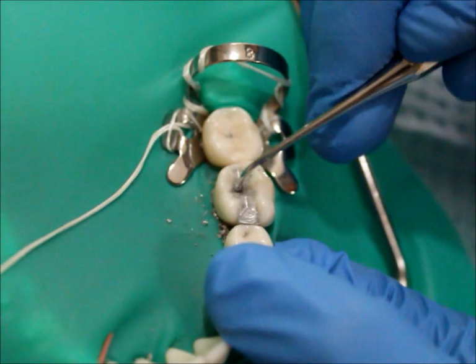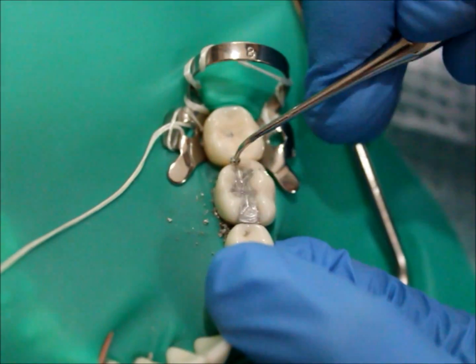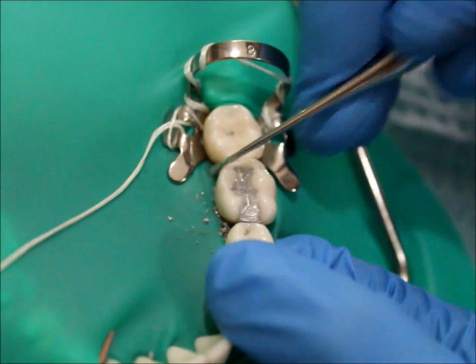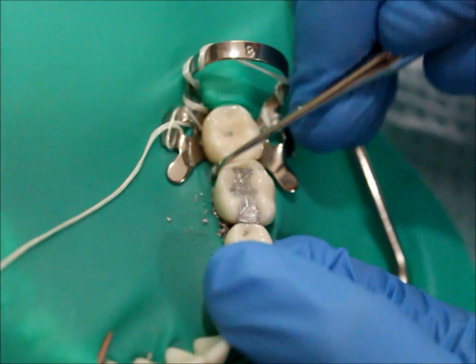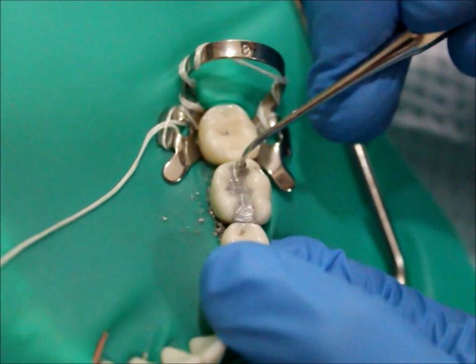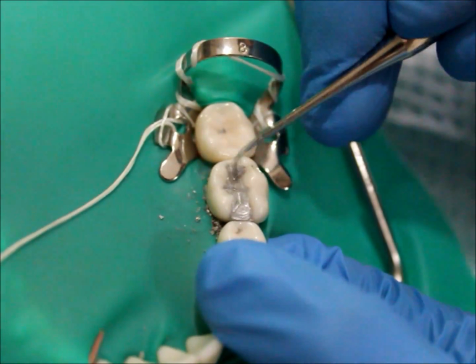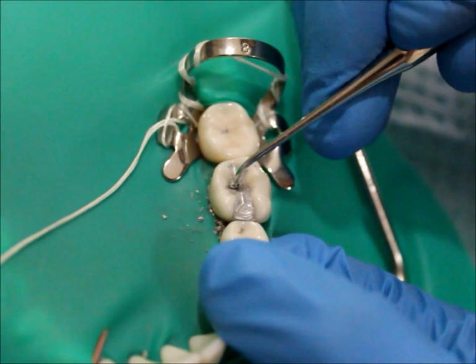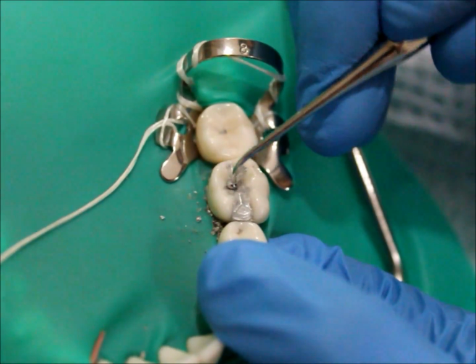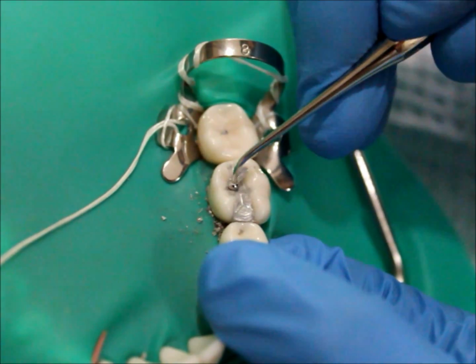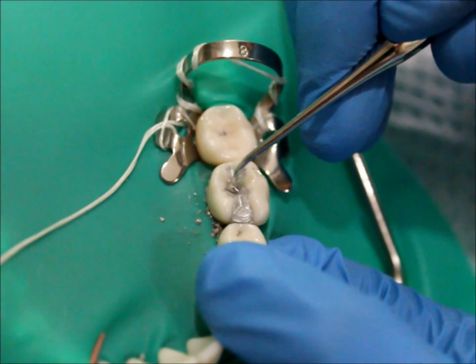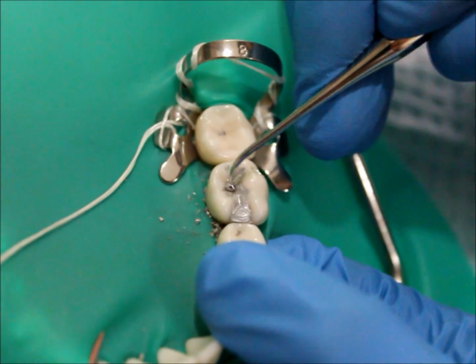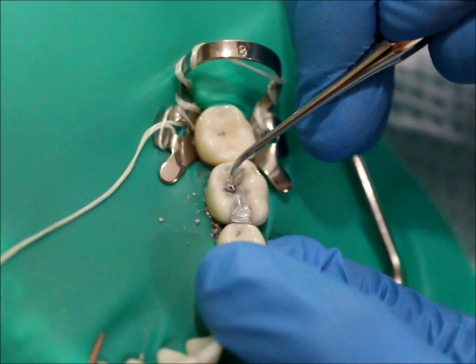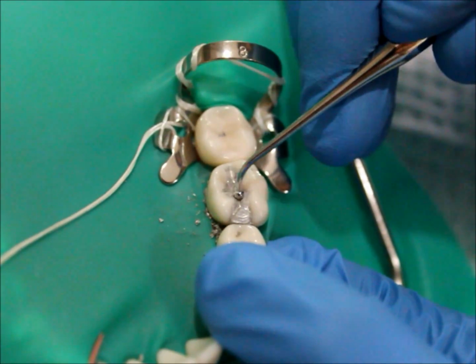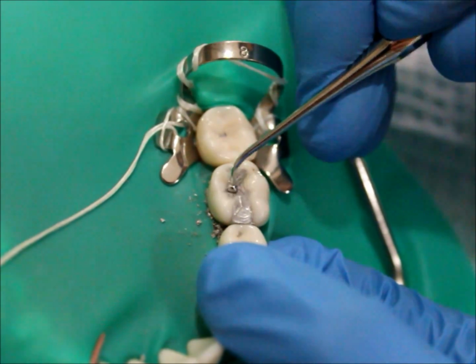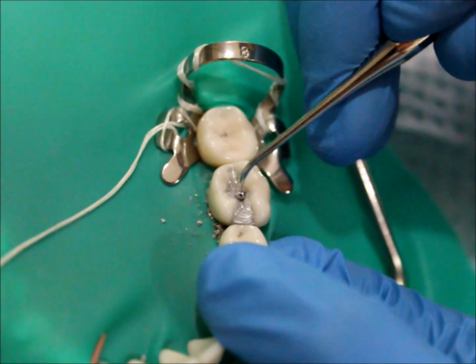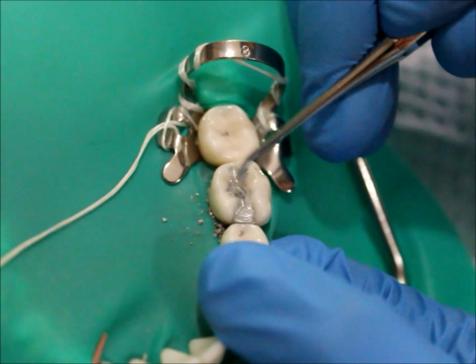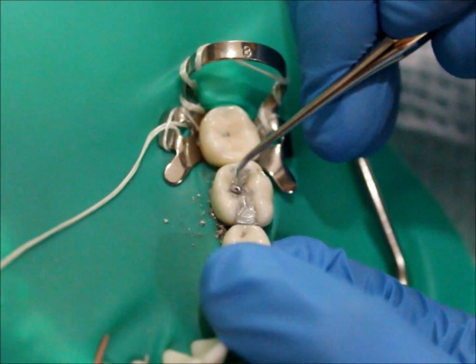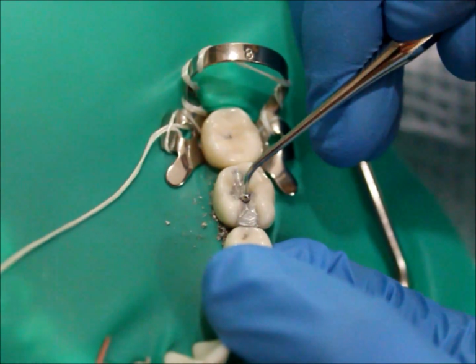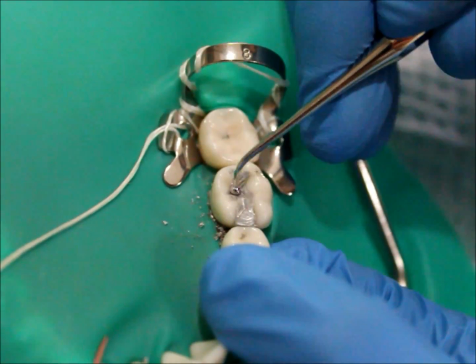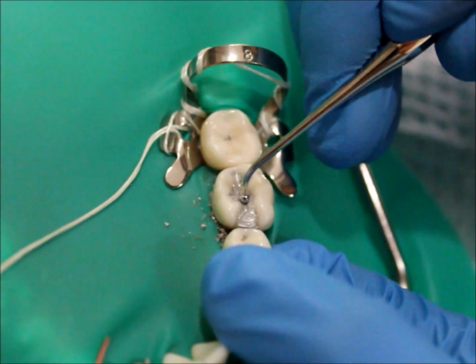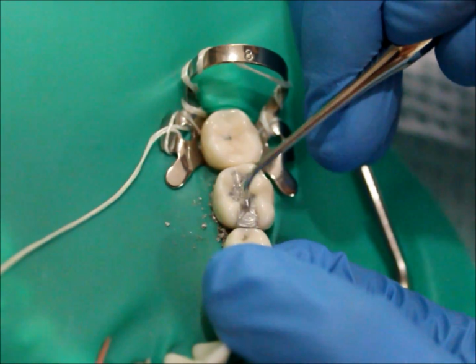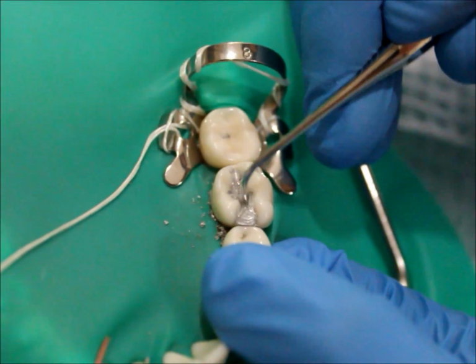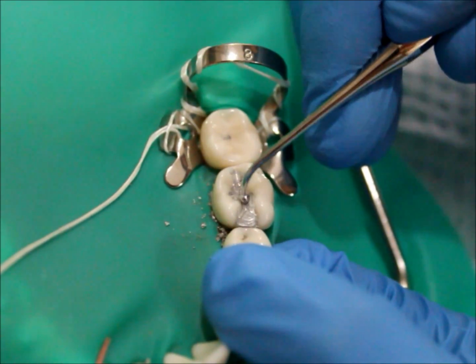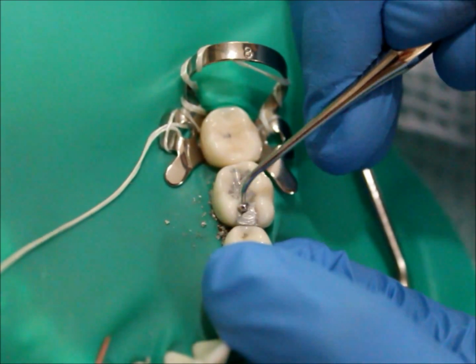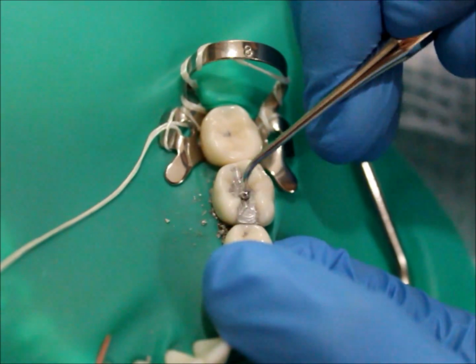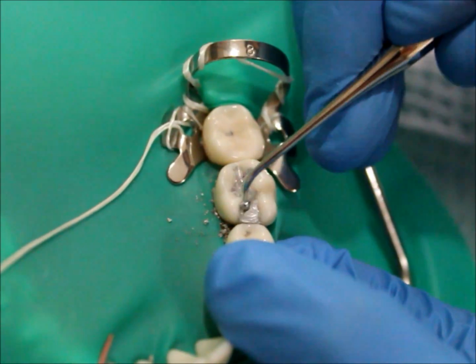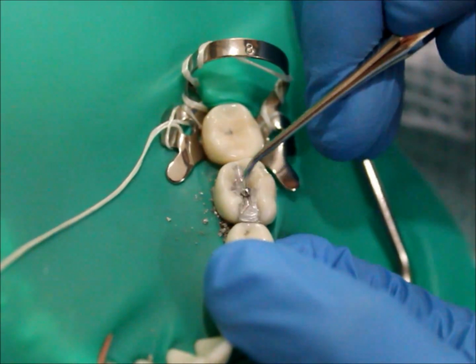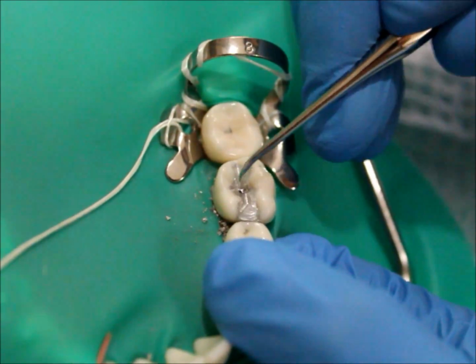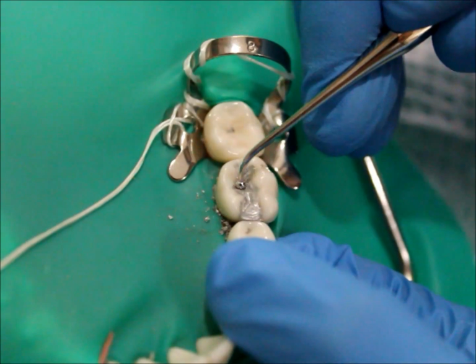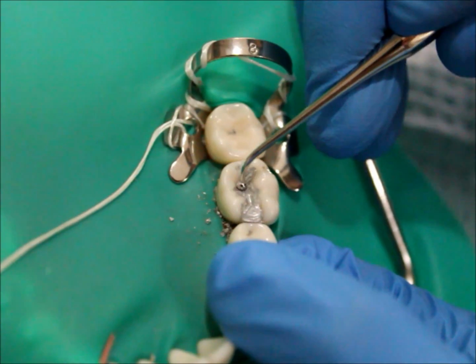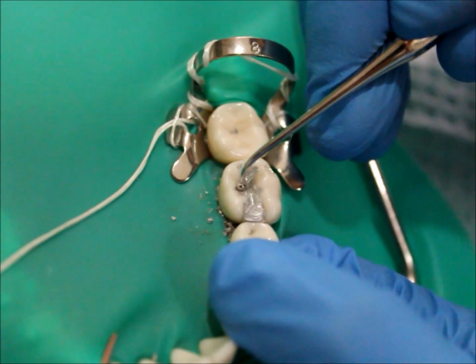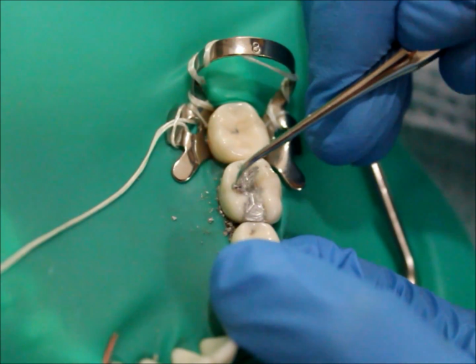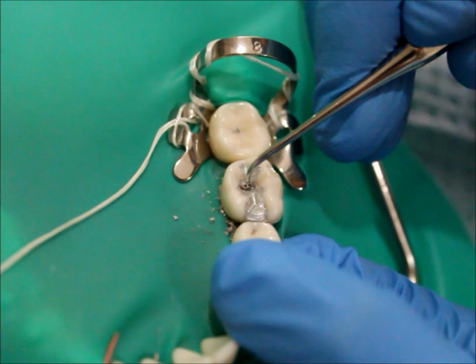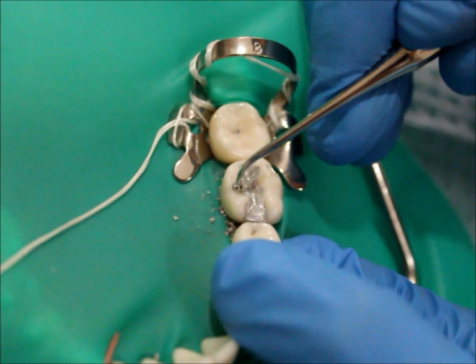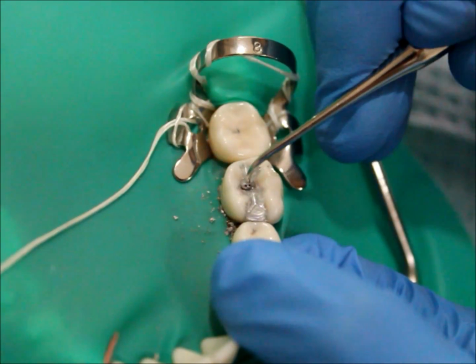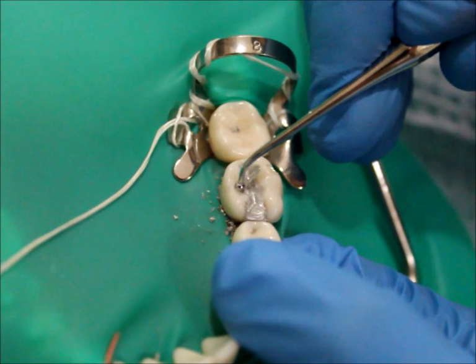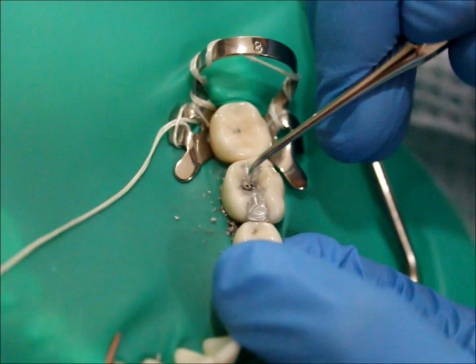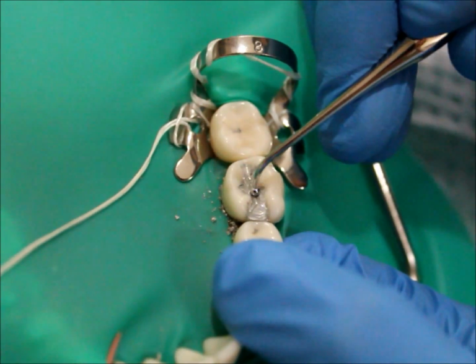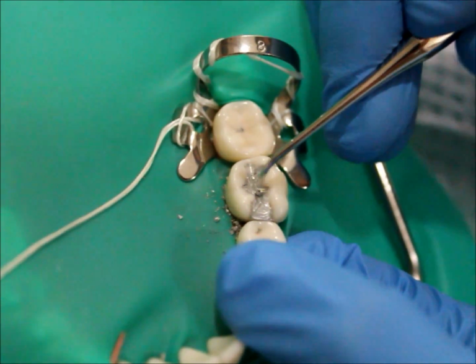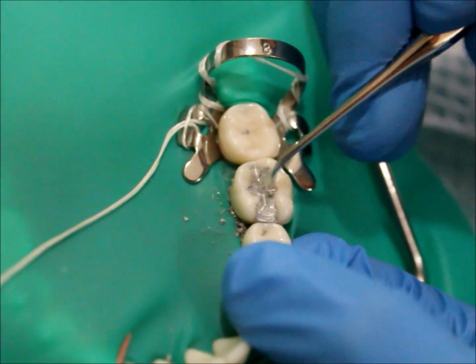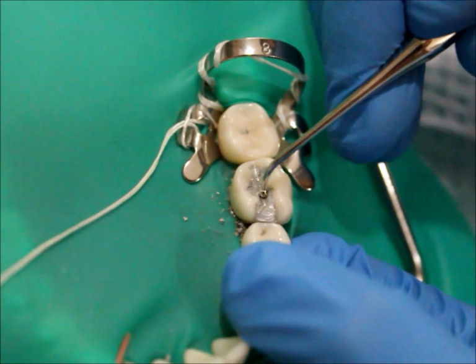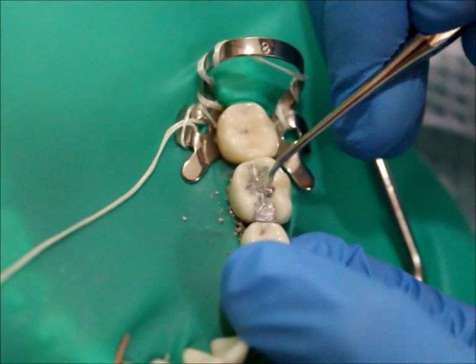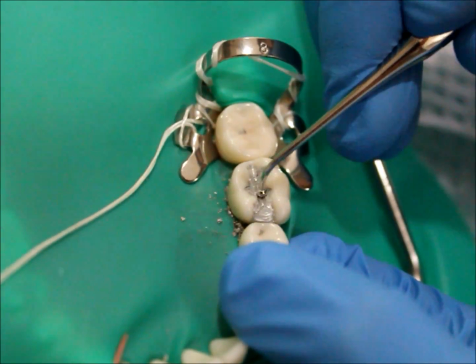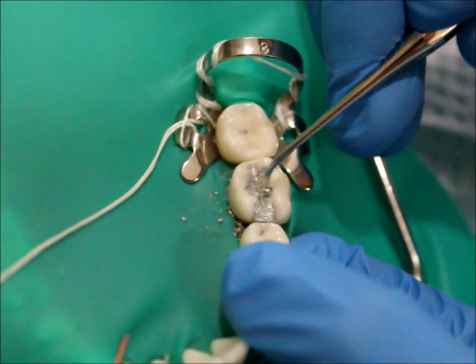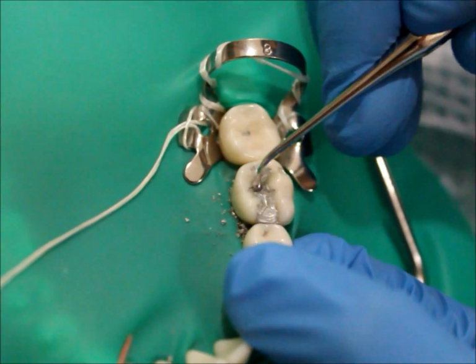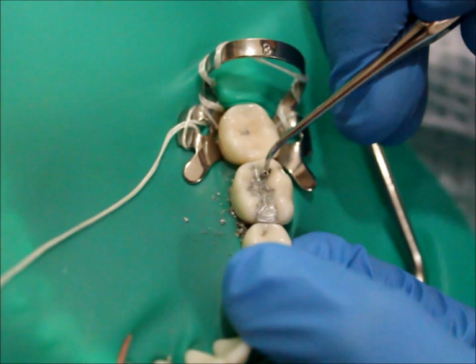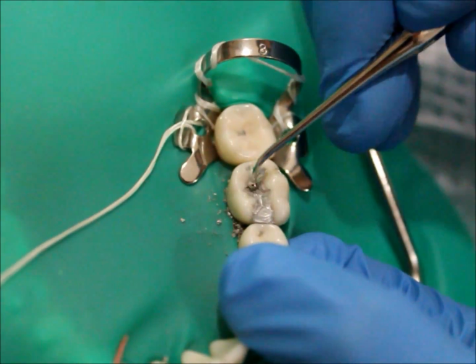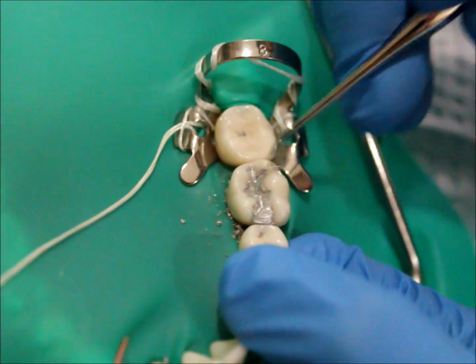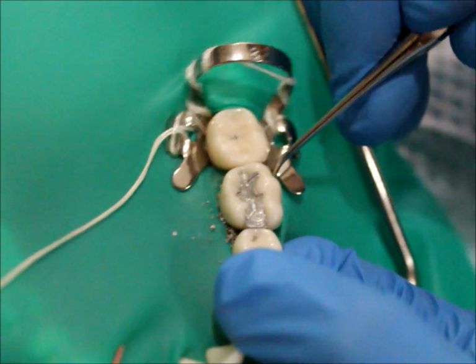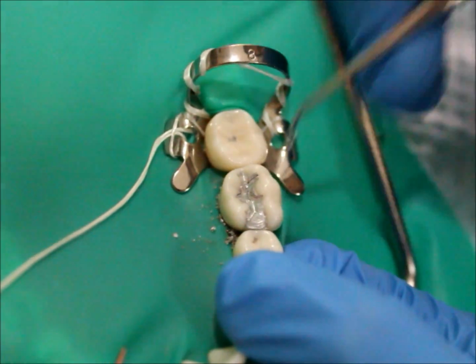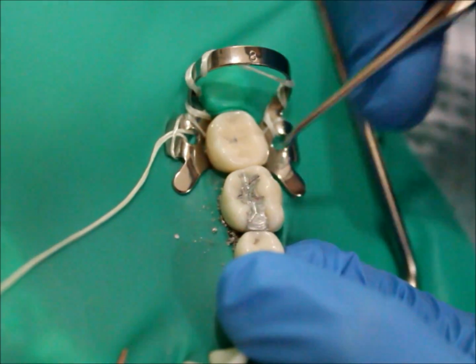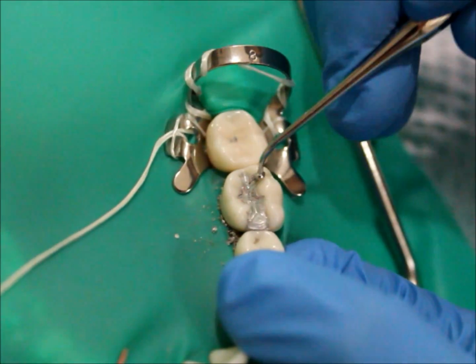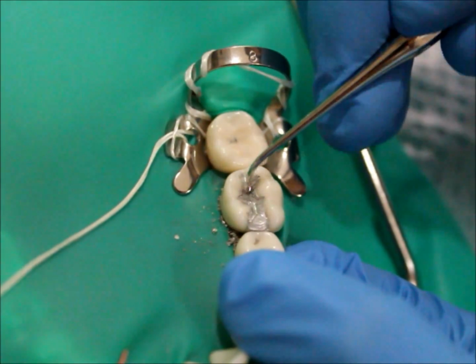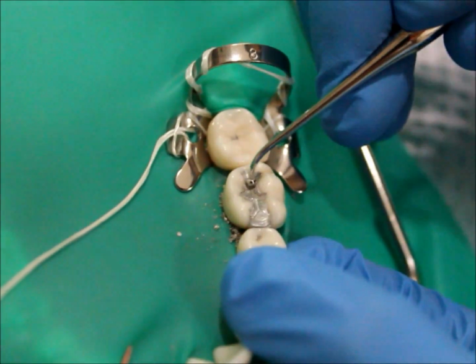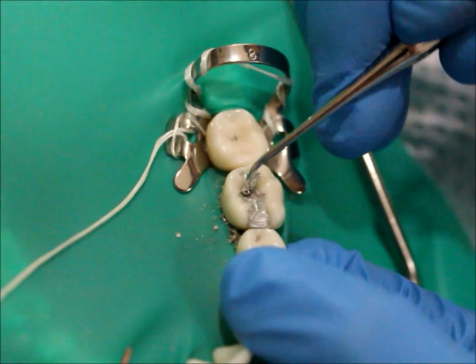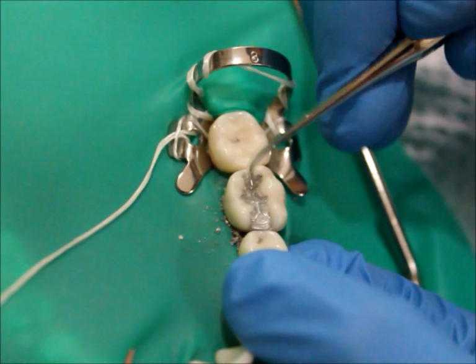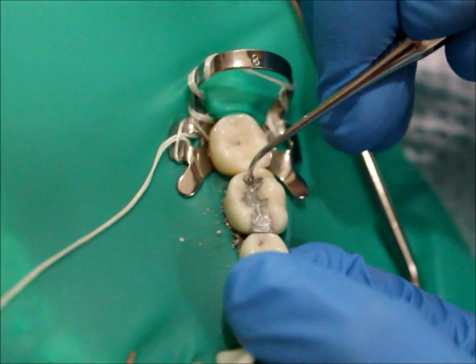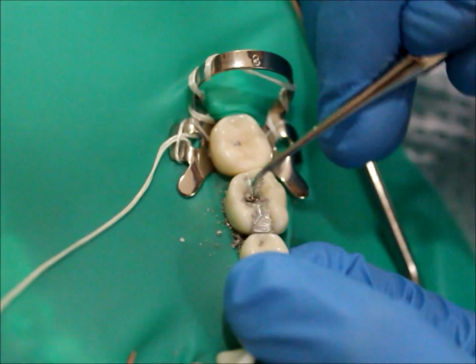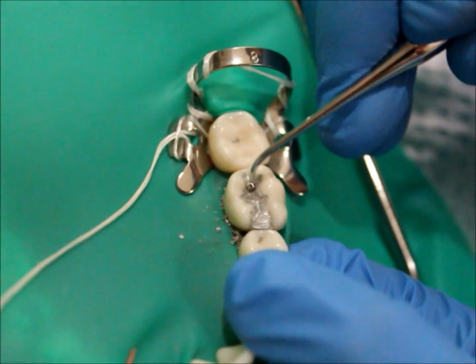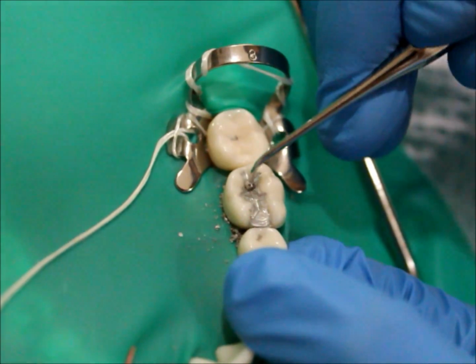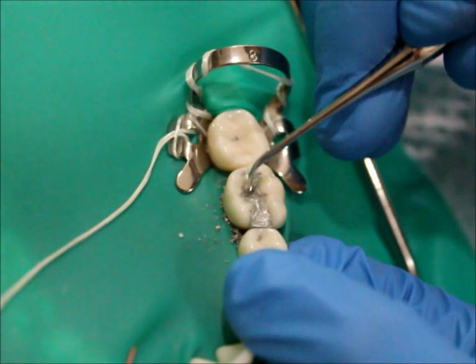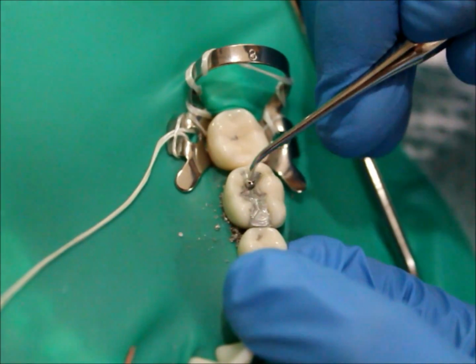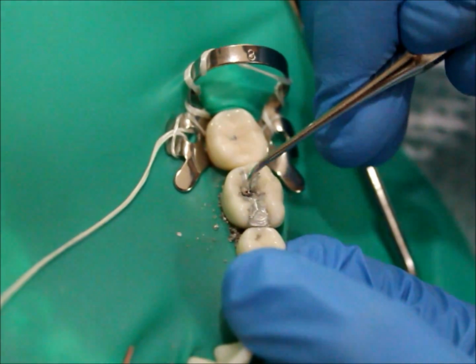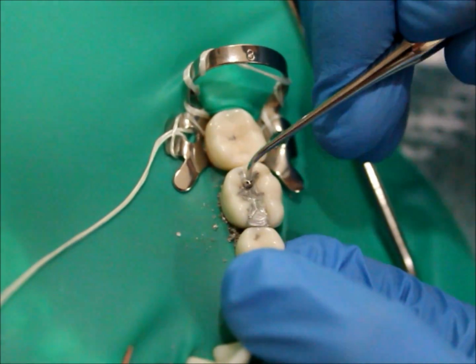After the amalgam has set, you may burnish it to get that last floor lock.